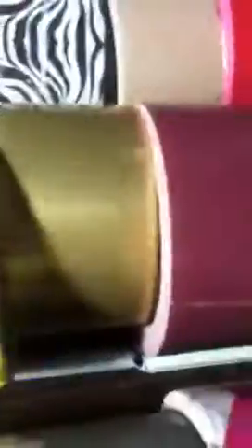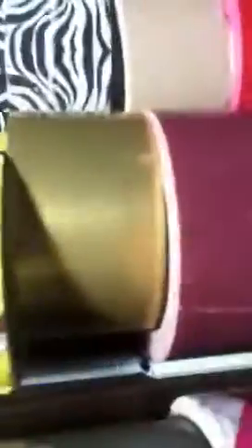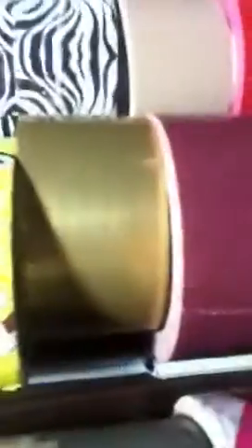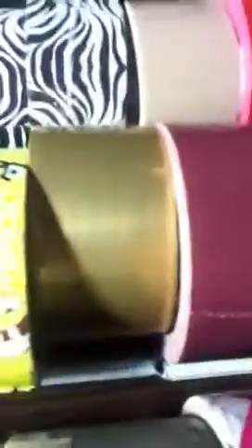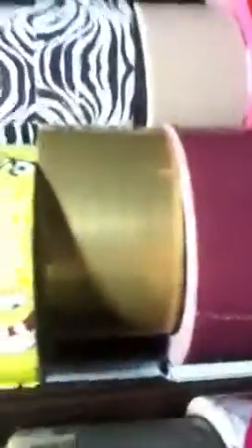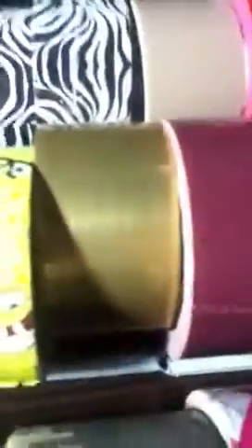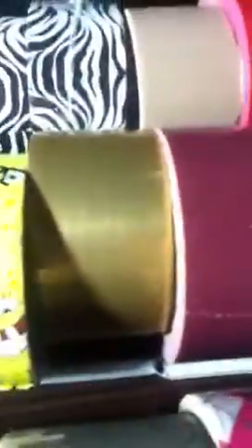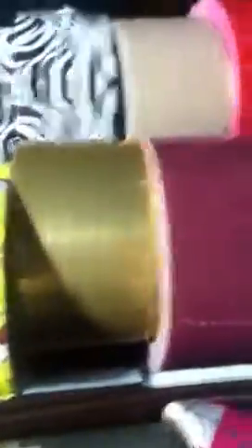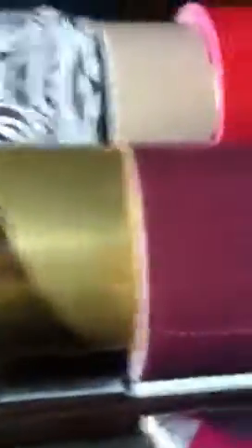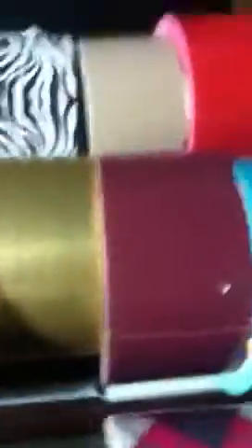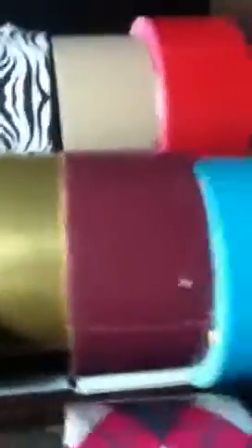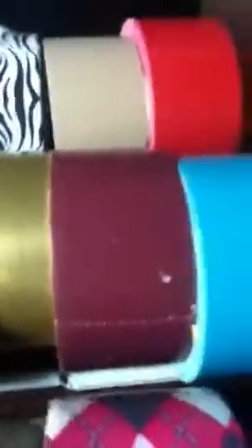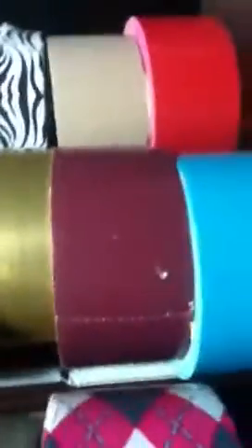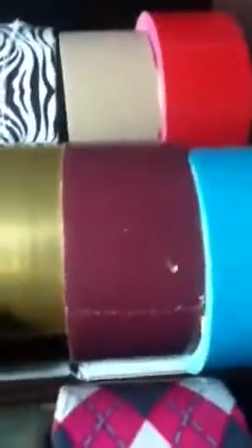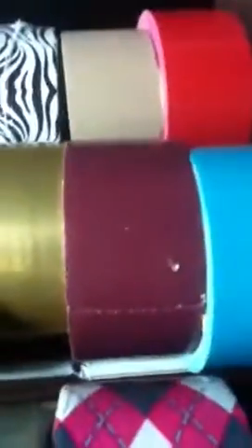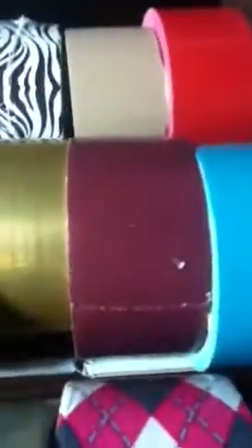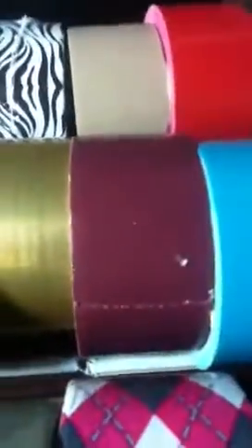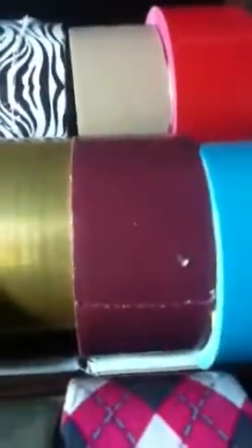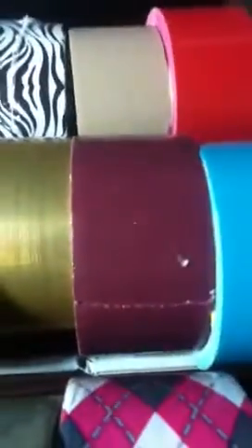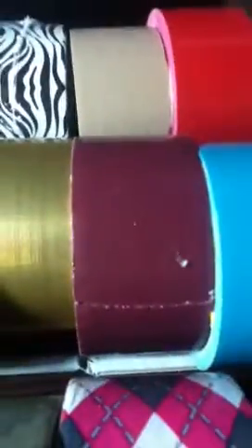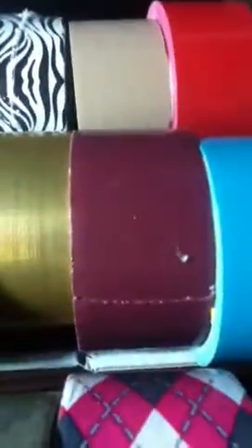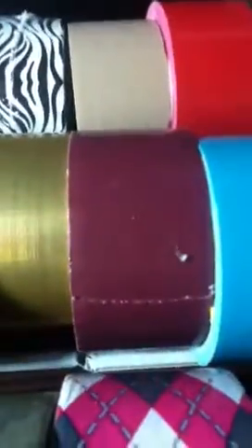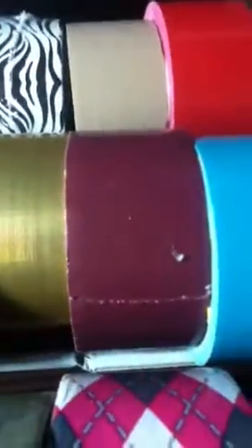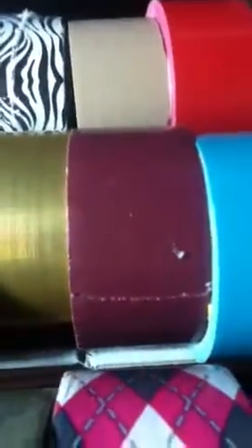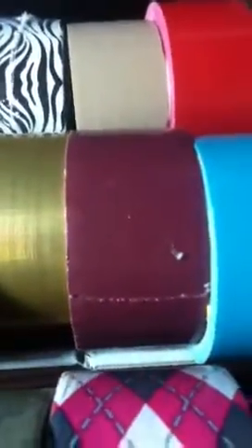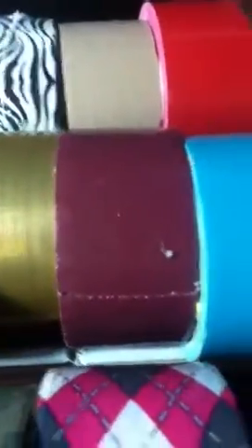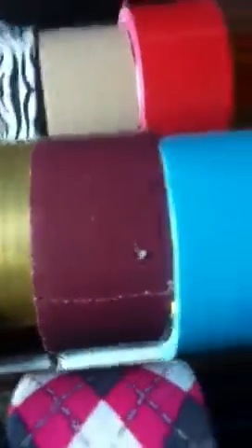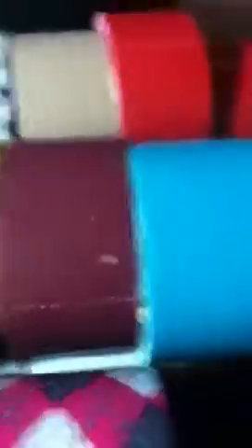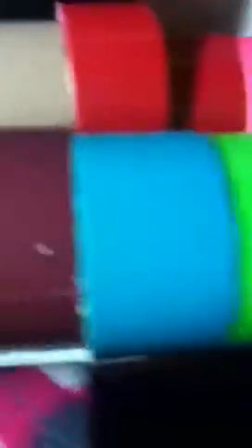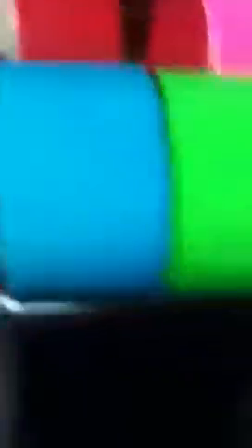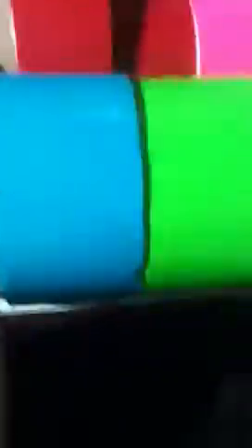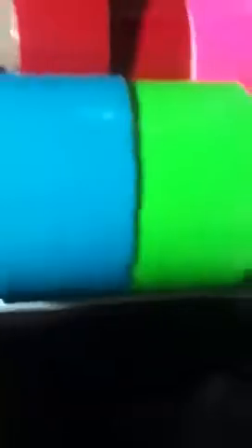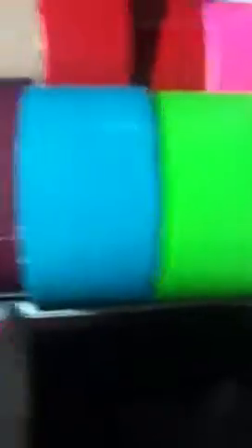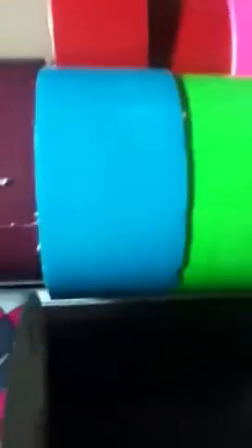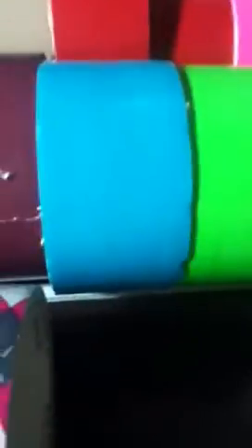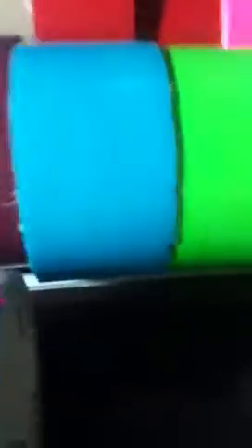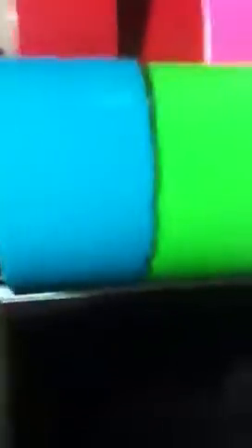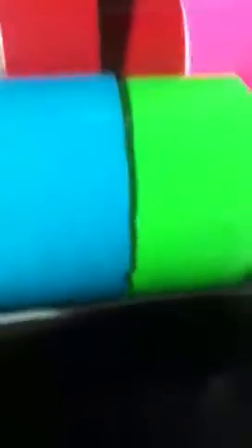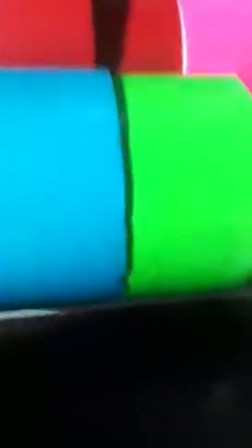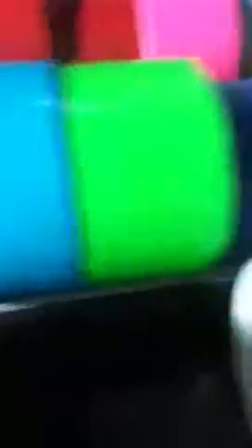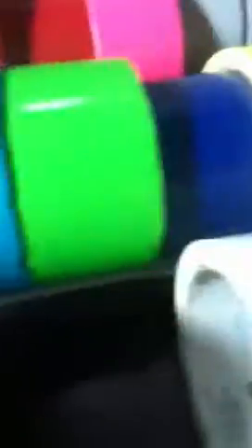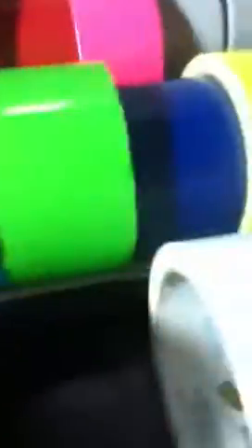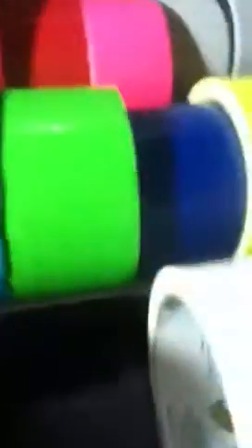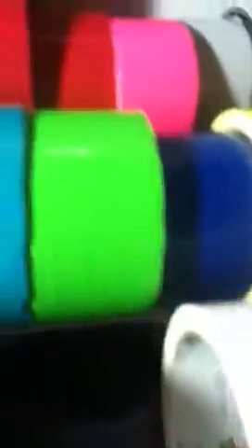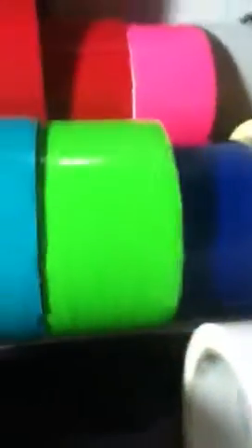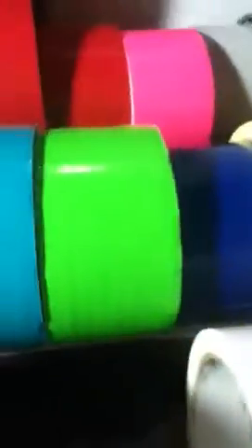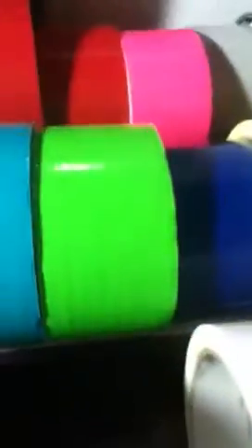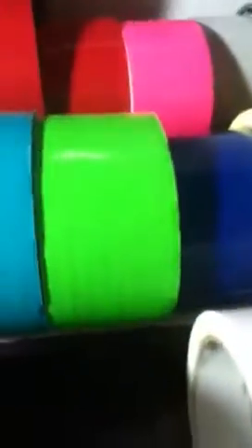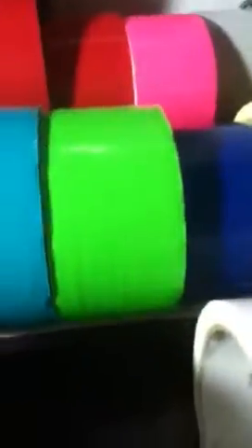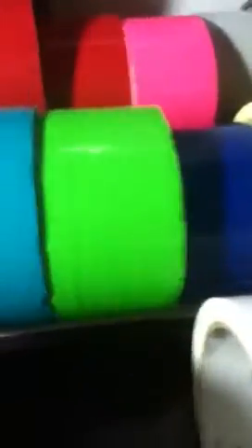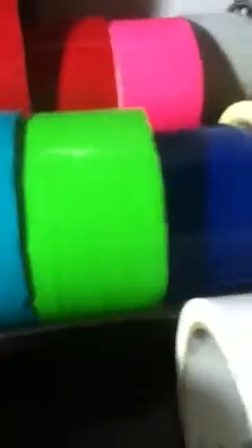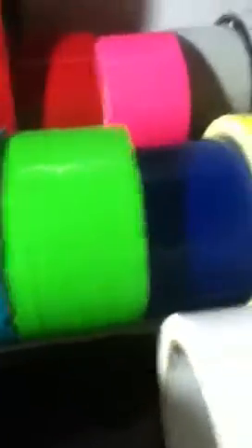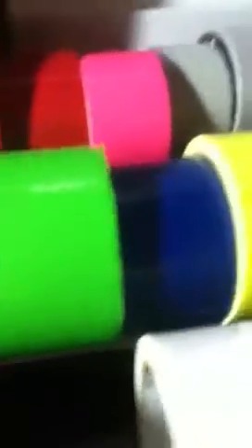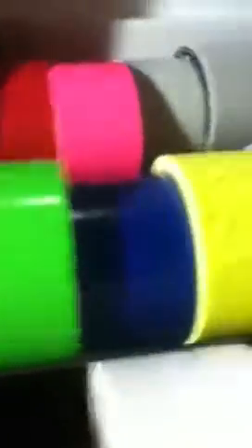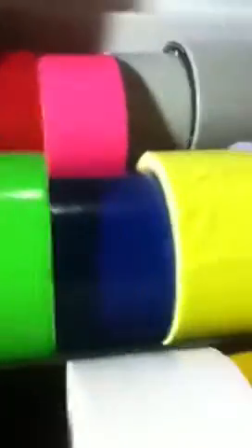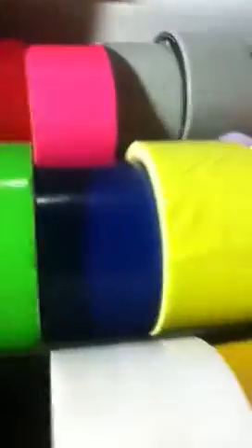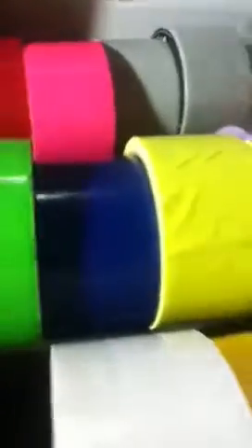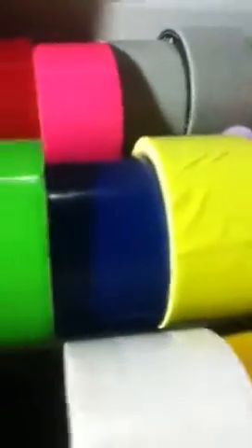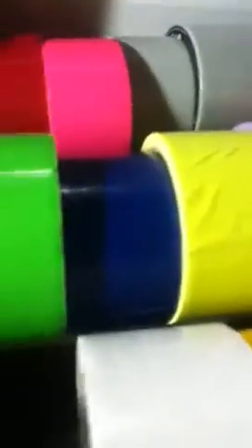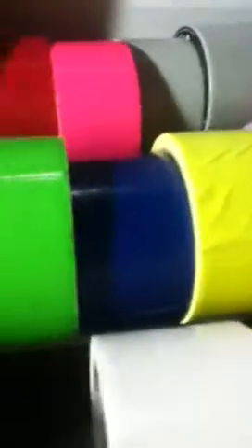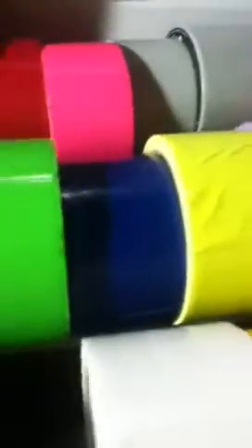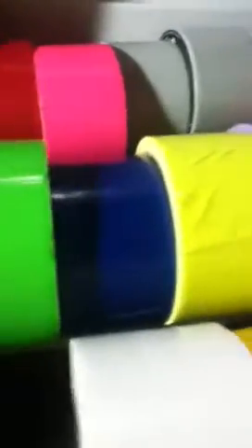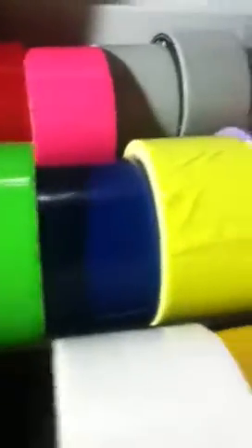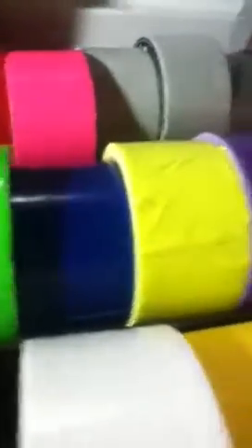Gold. Maroon. Light blue. Lime green. Dark blue.